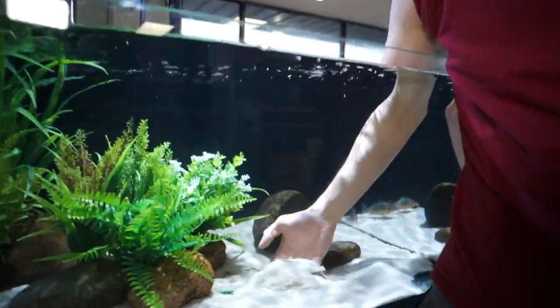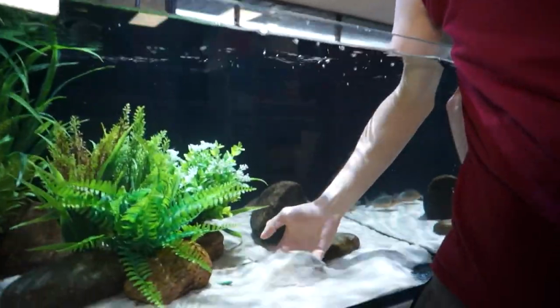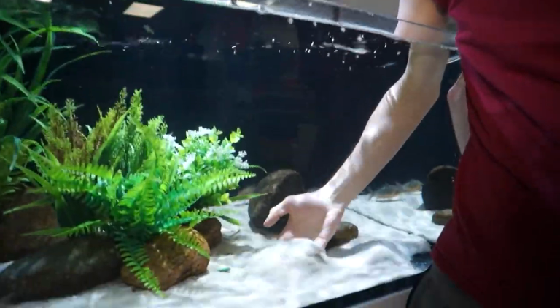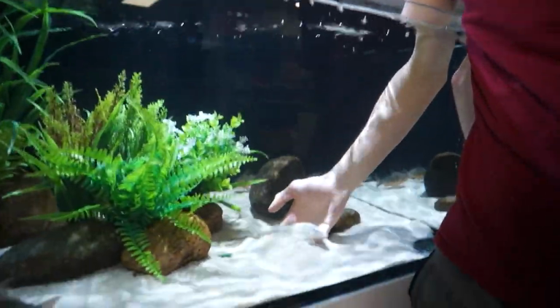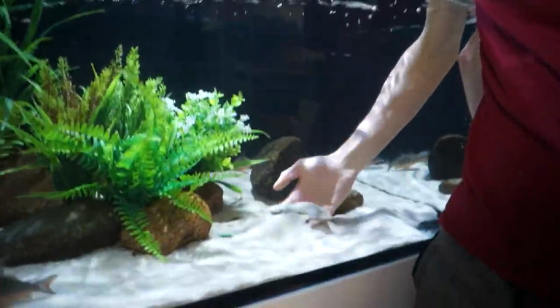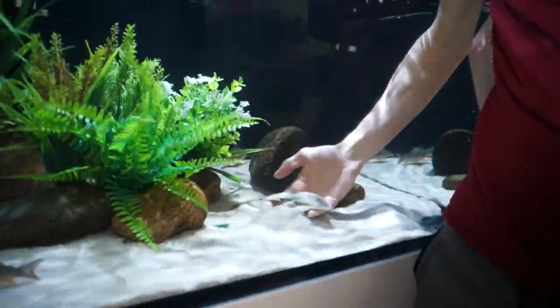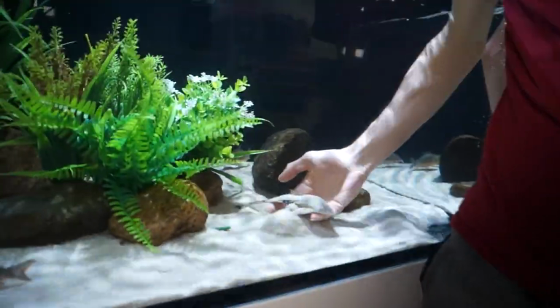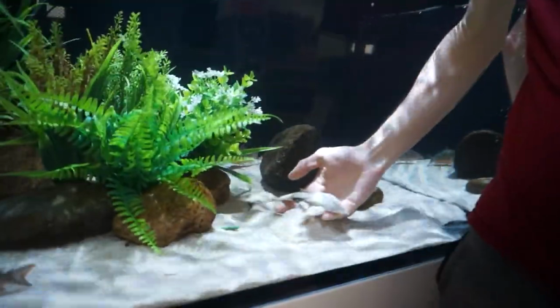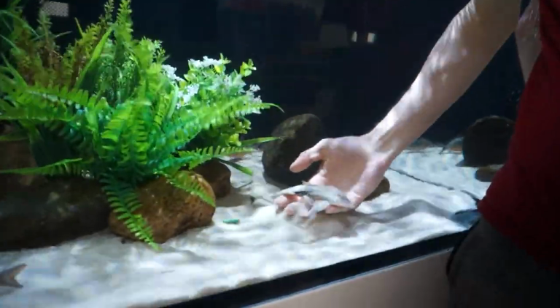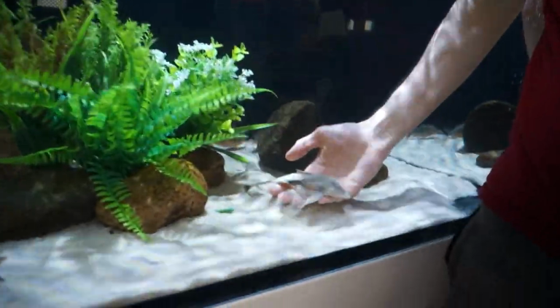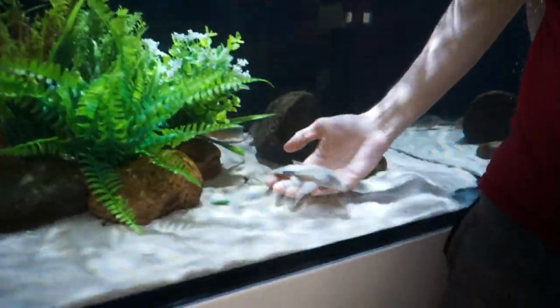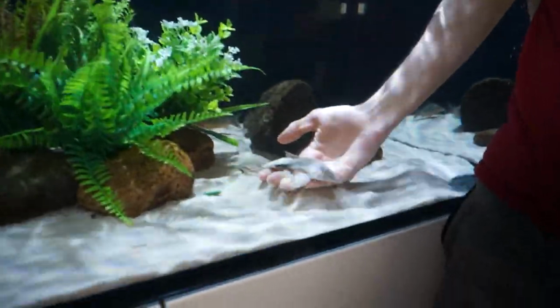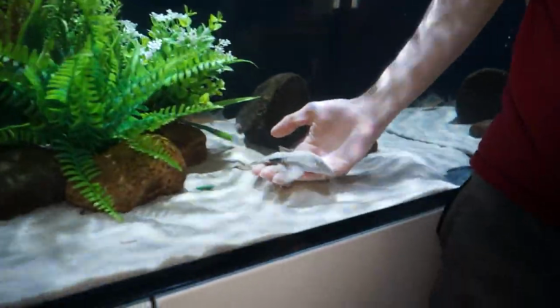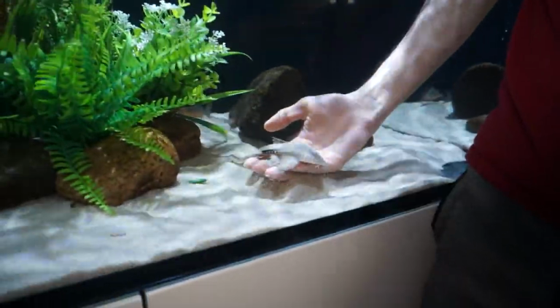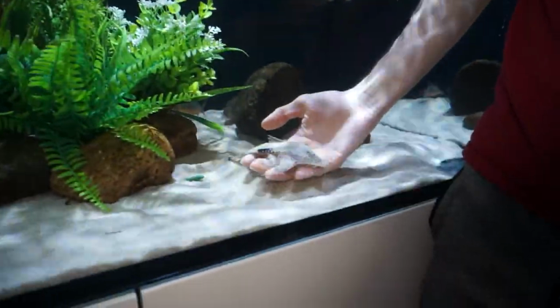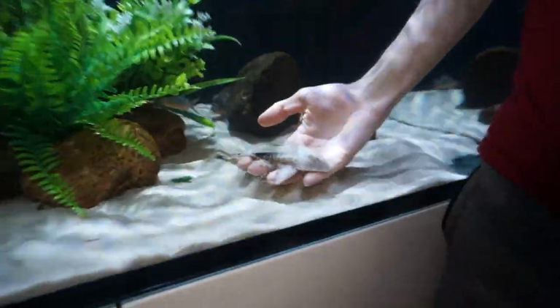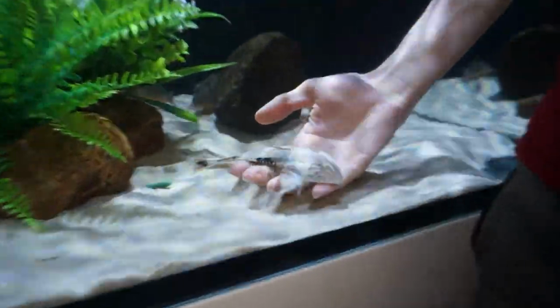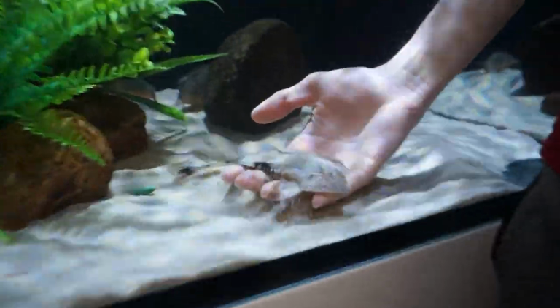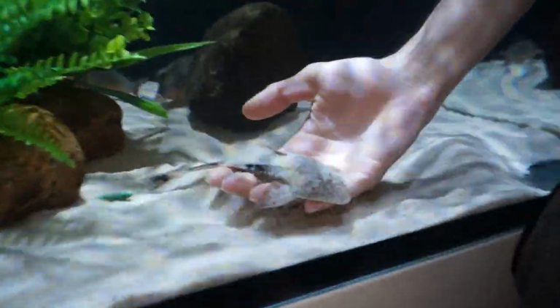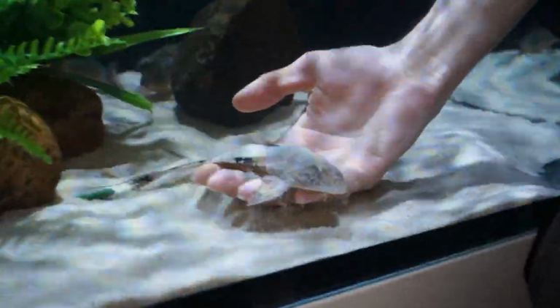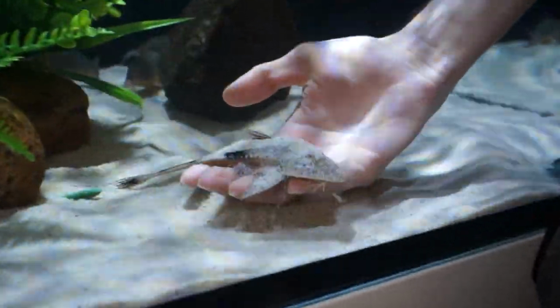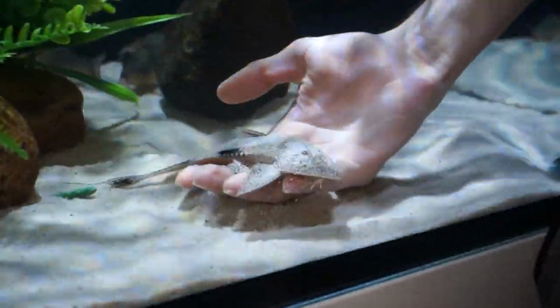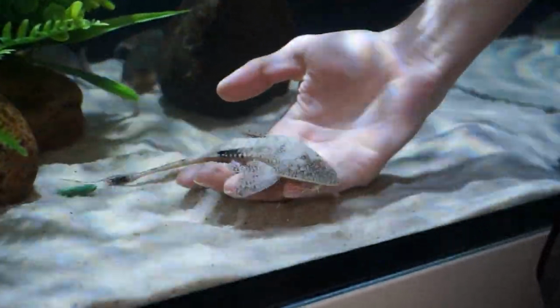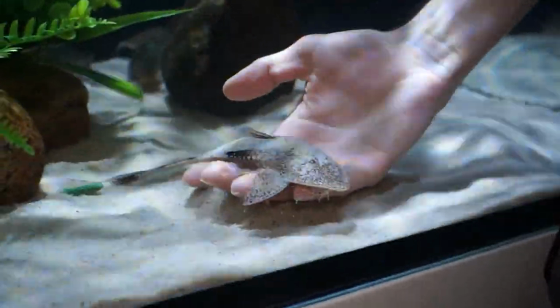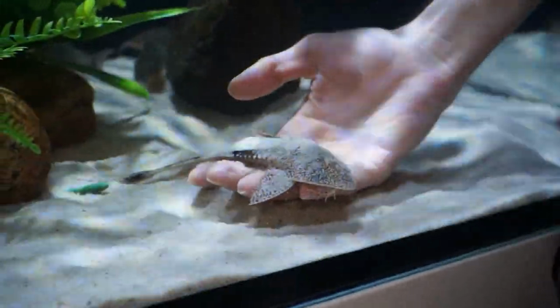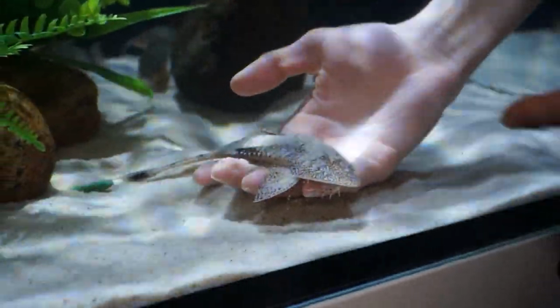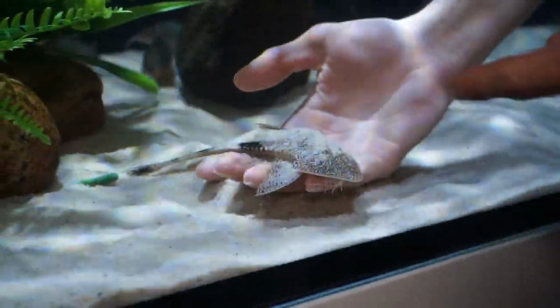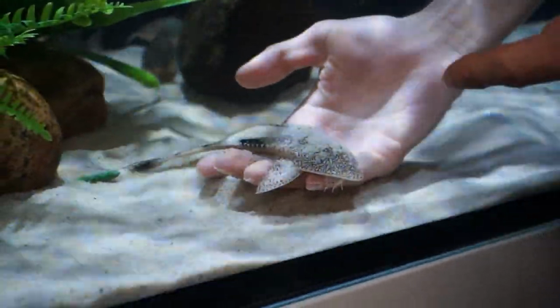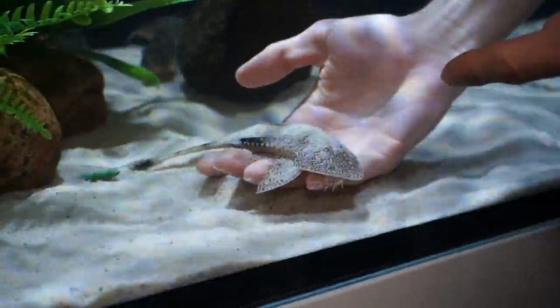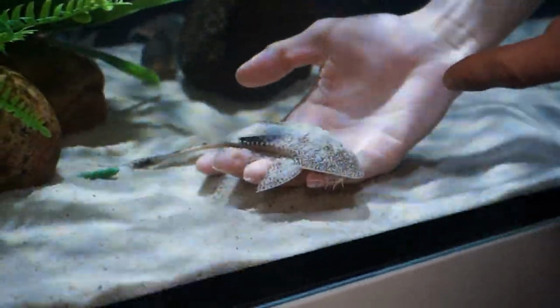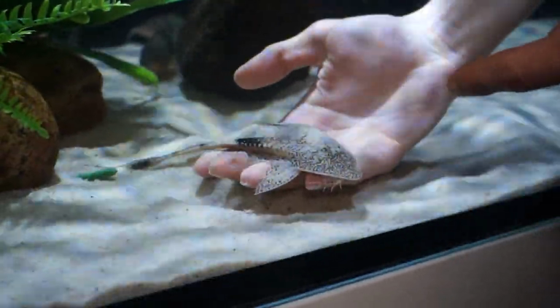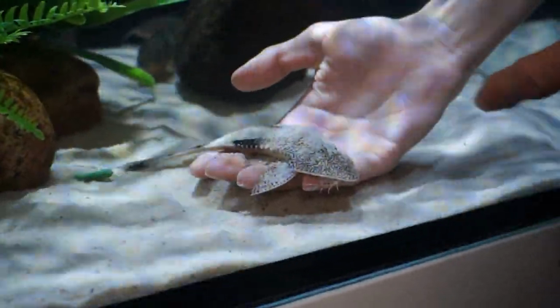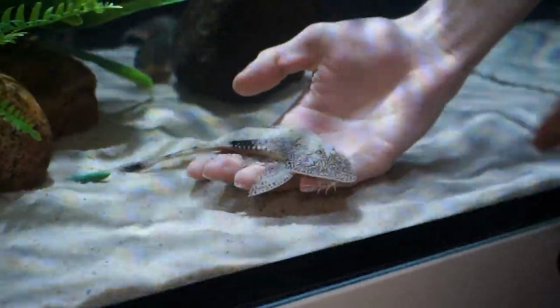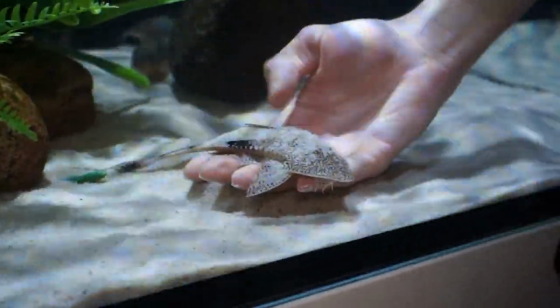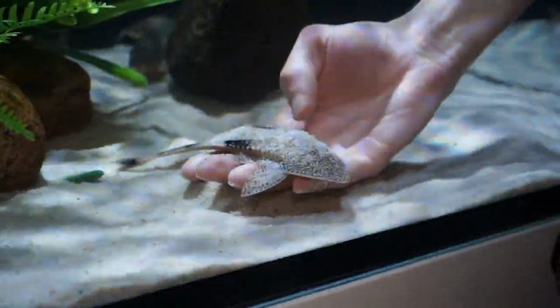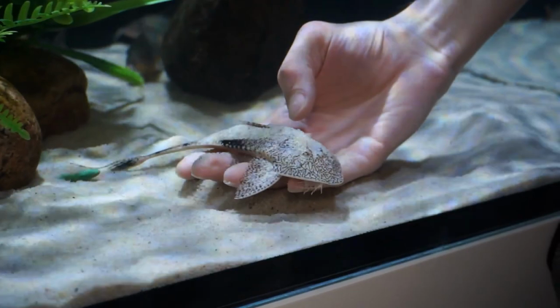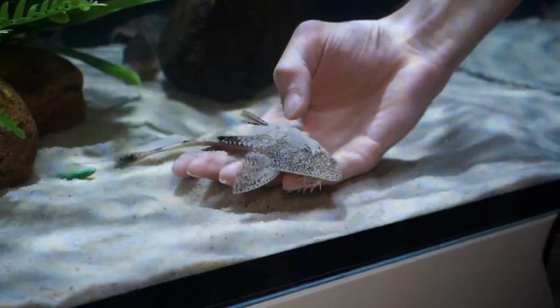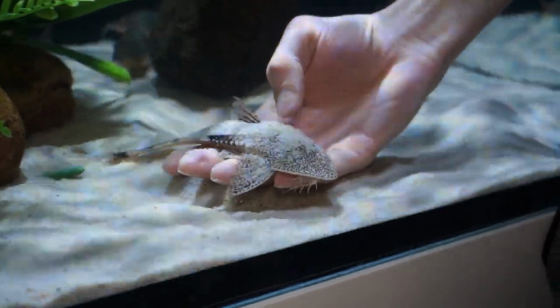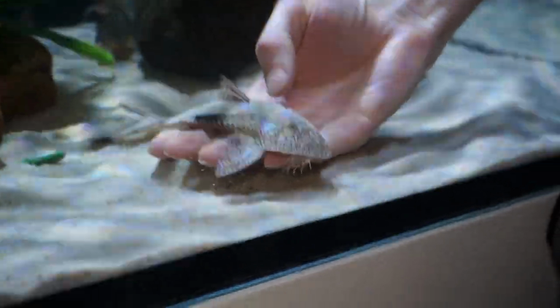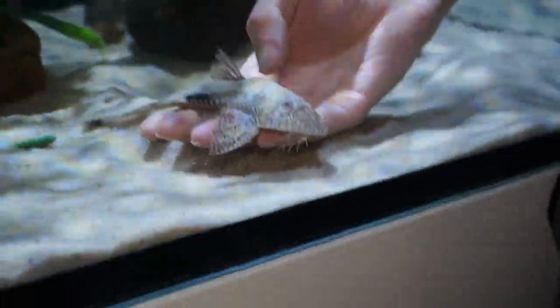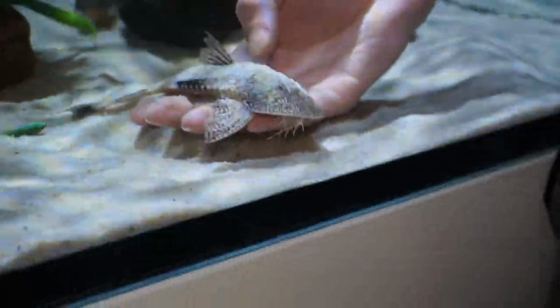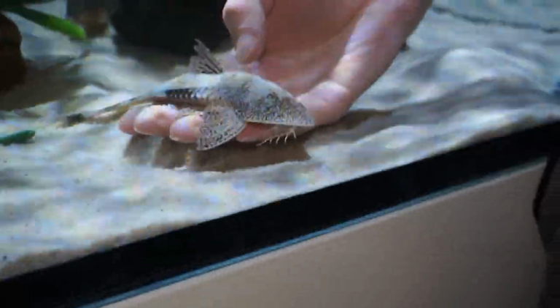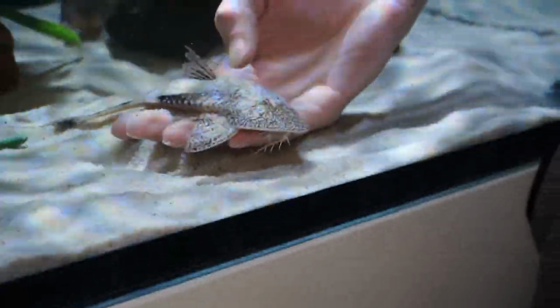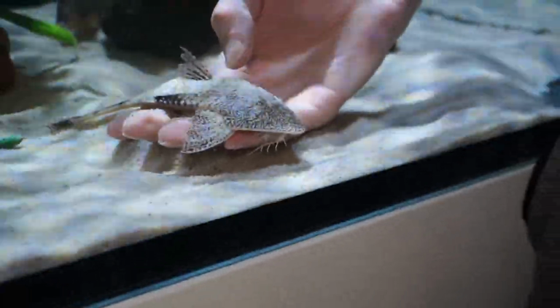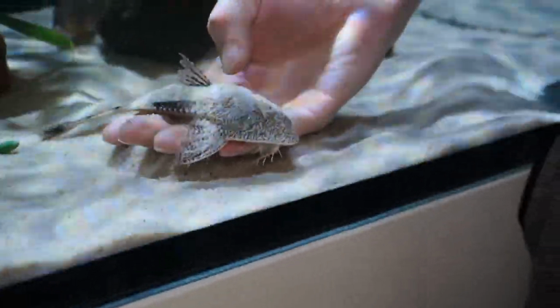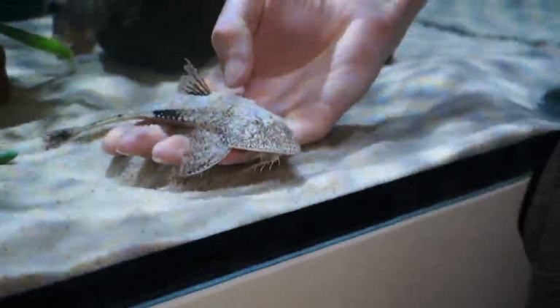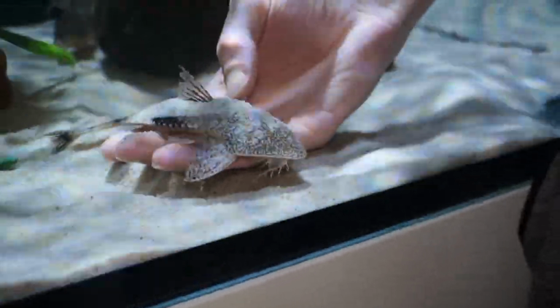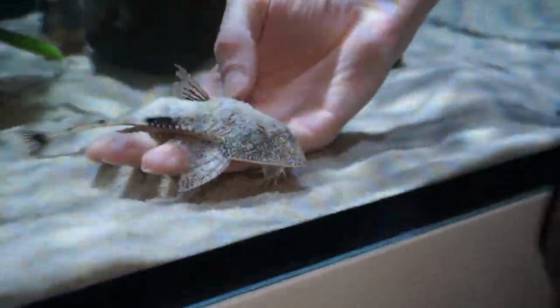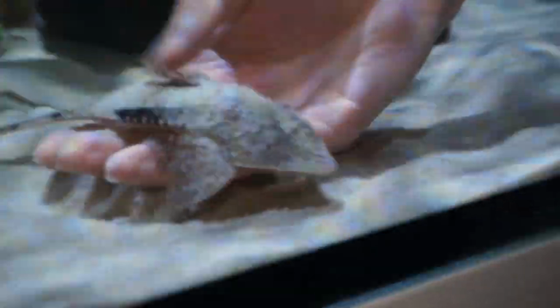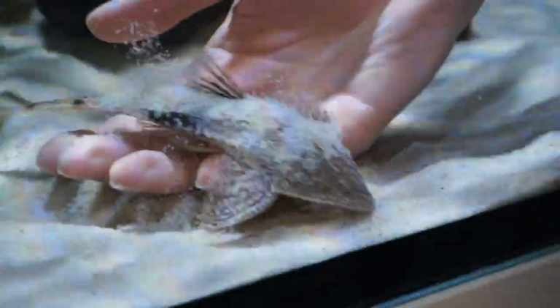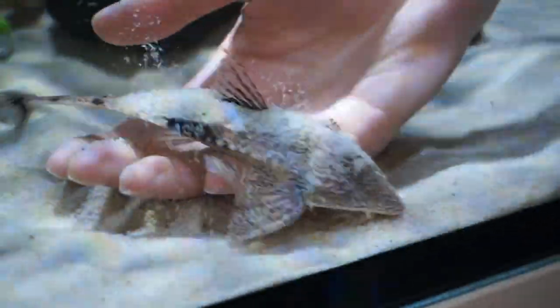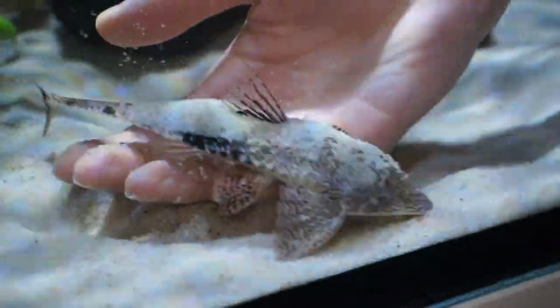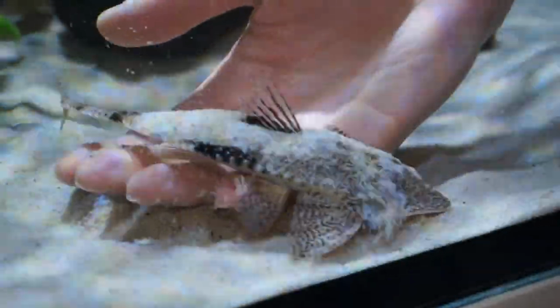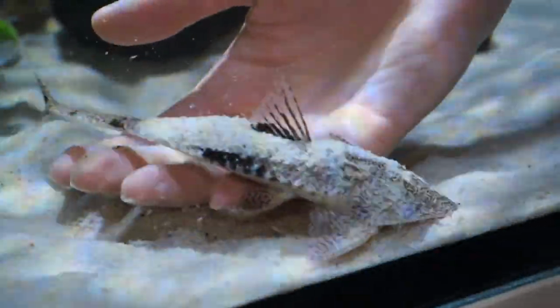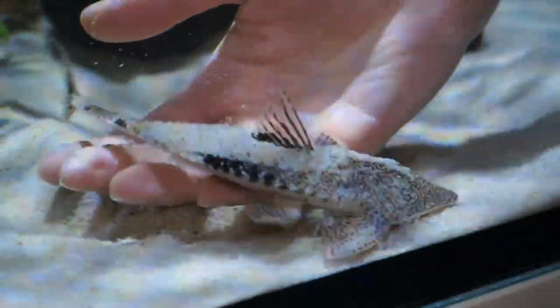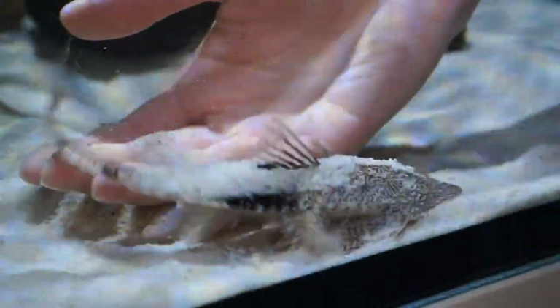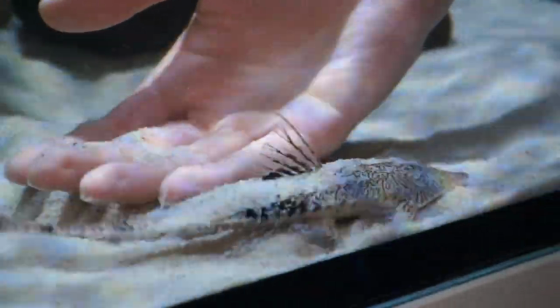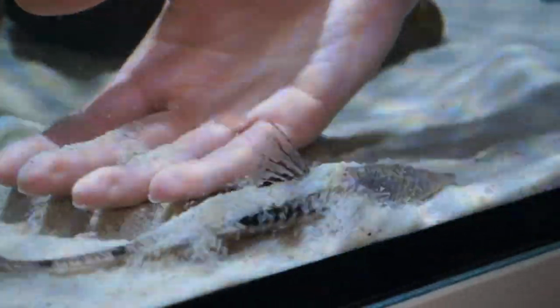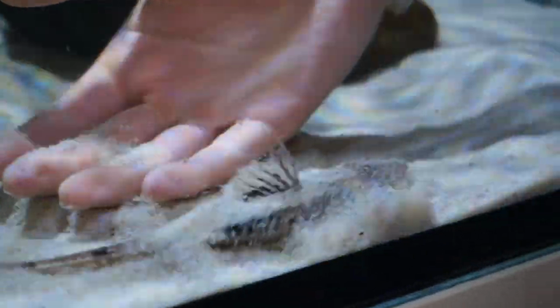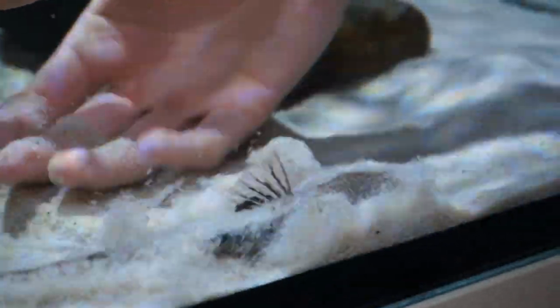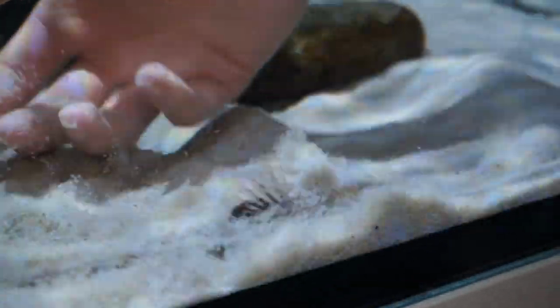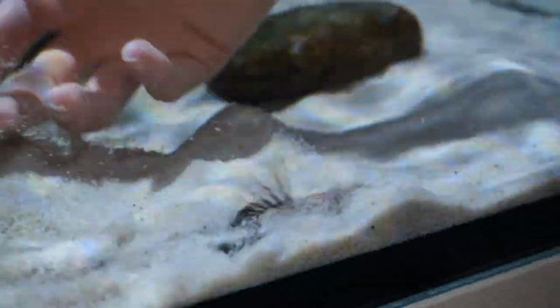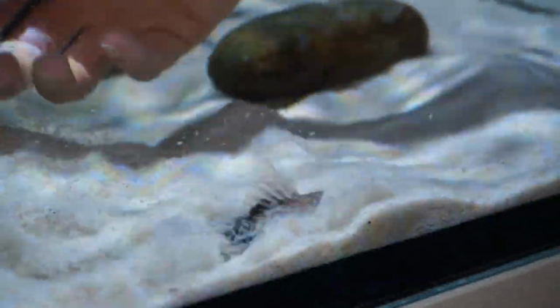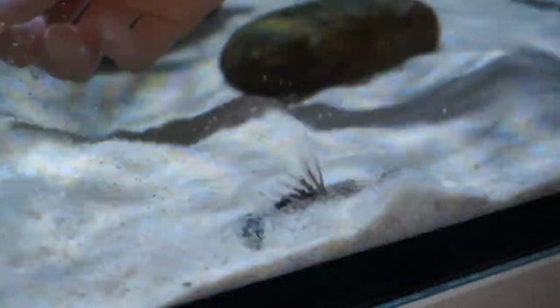The Chameleon Whiptail Cats are still here. Look at them — he still thinks he's buried because there's a little bit of sand on him. Chameleon whiptails are still available.